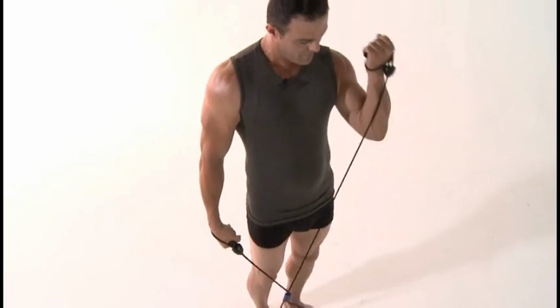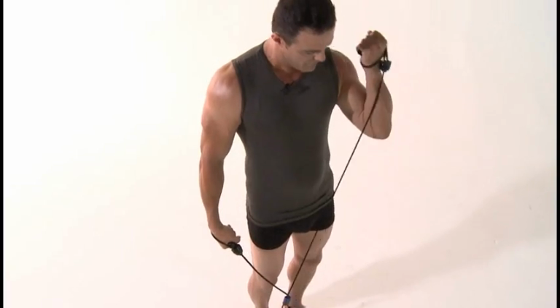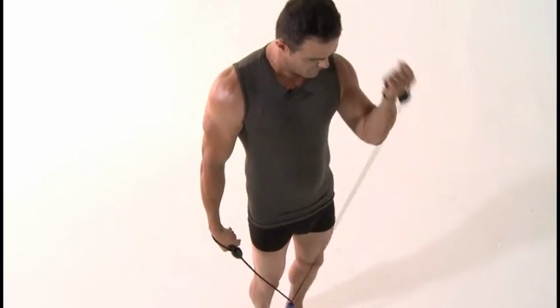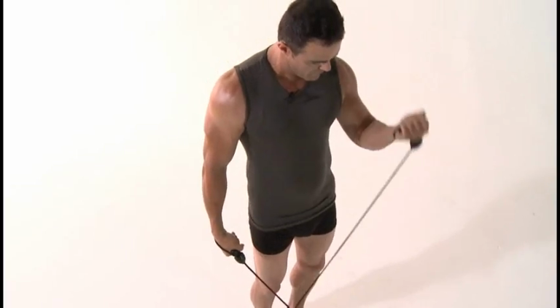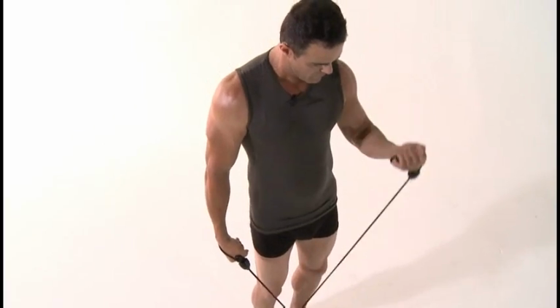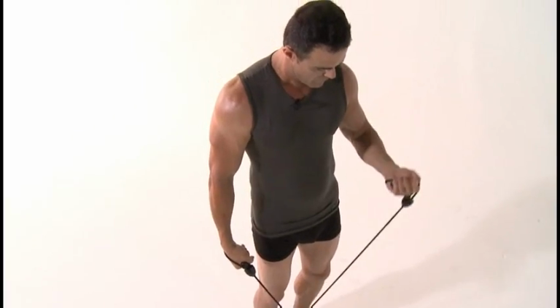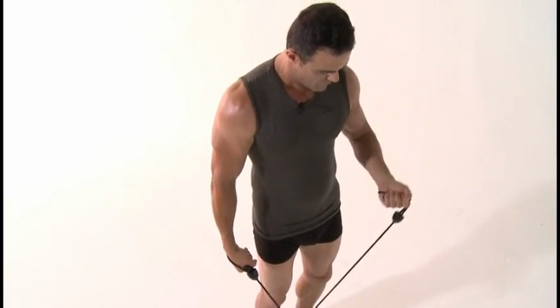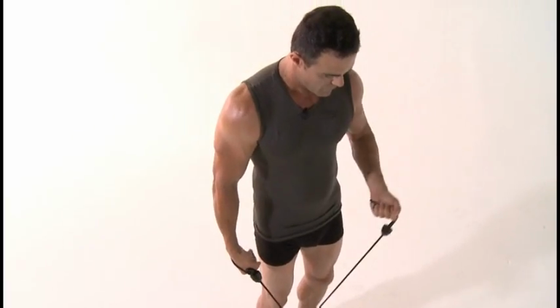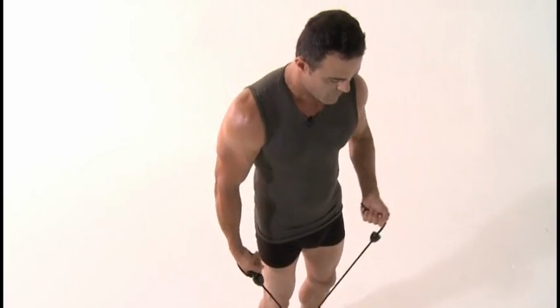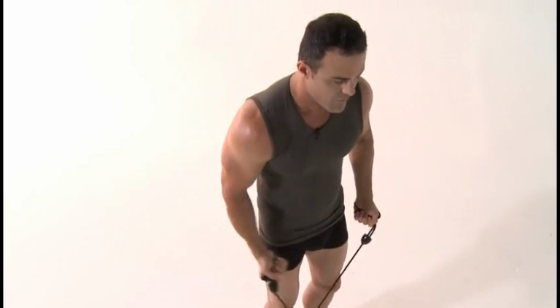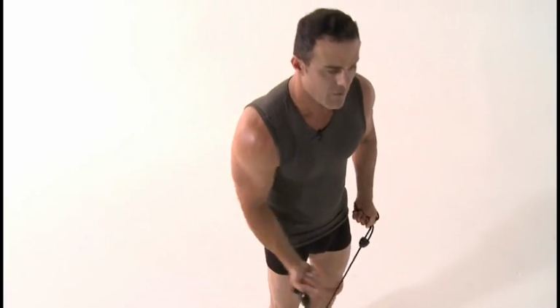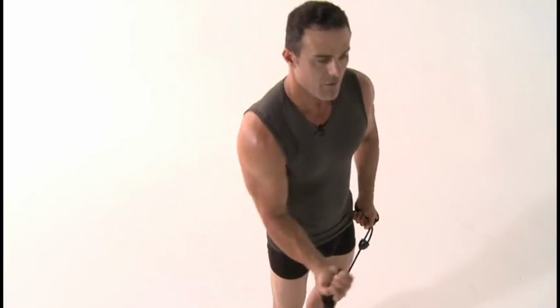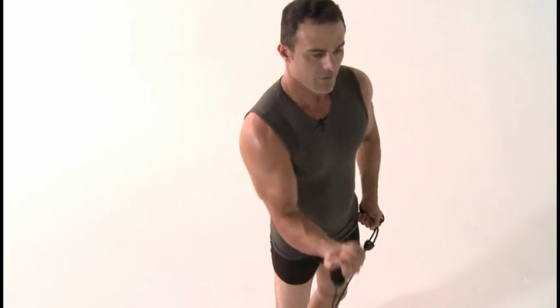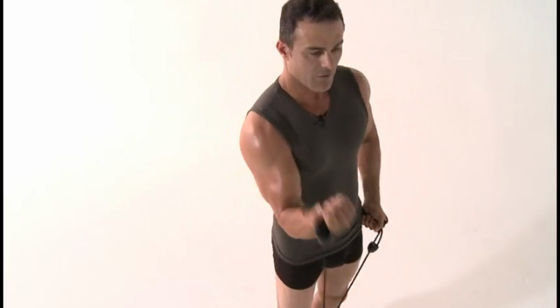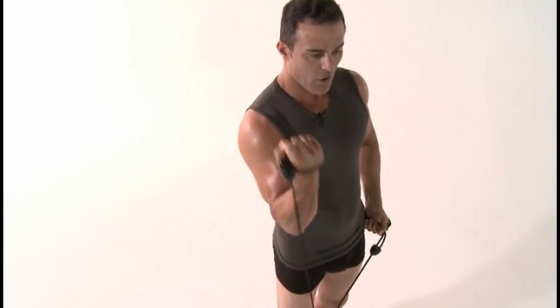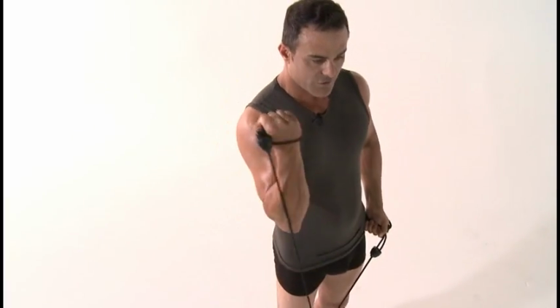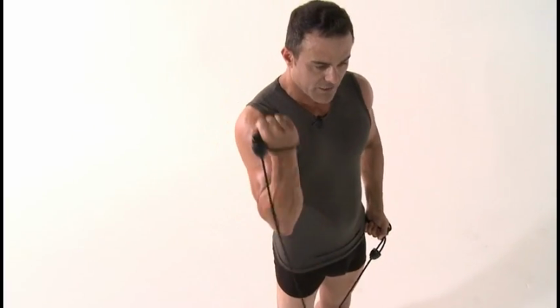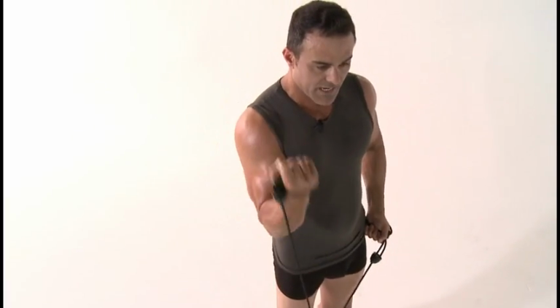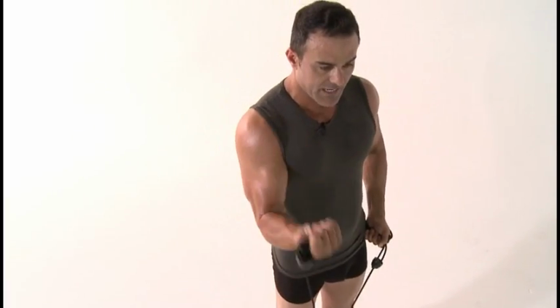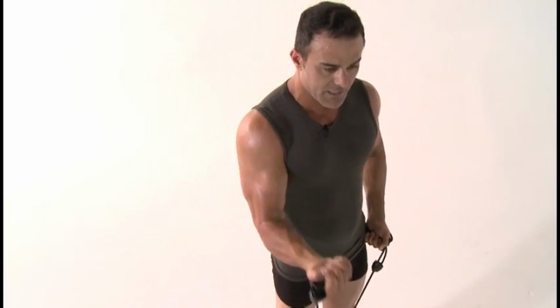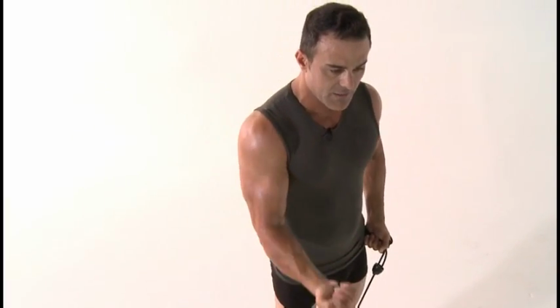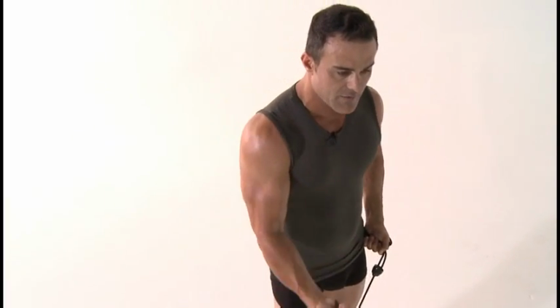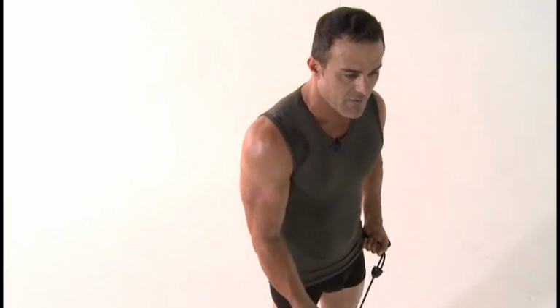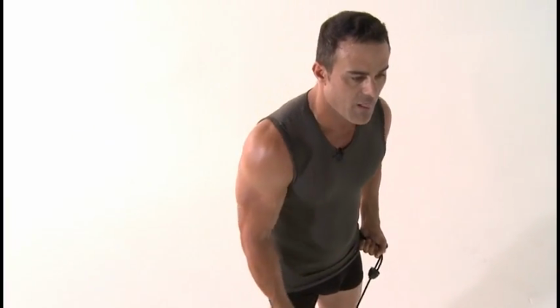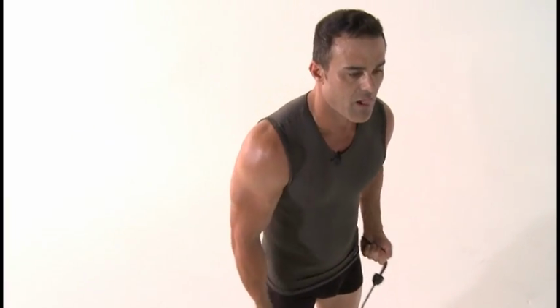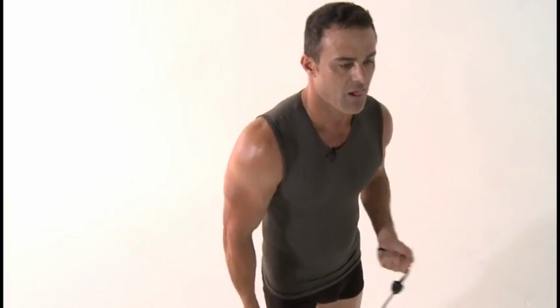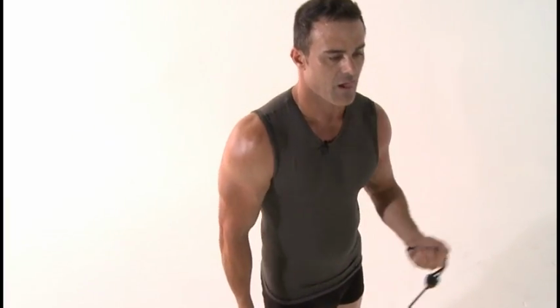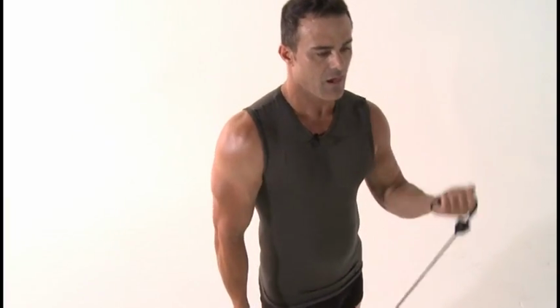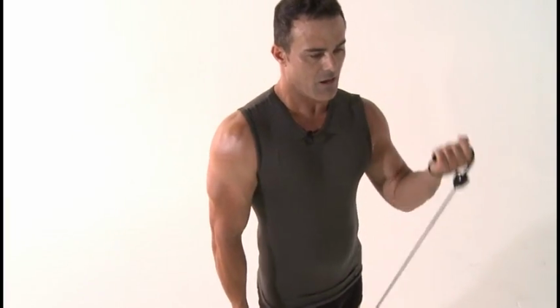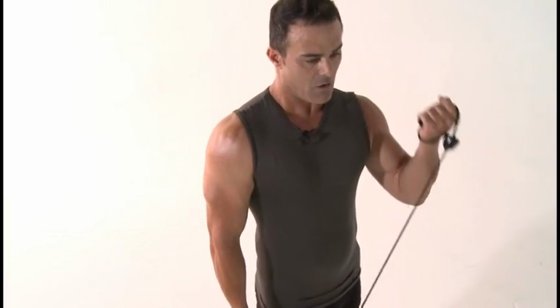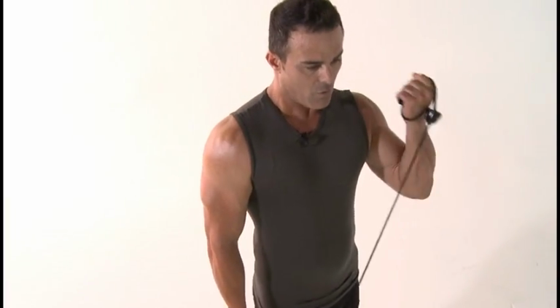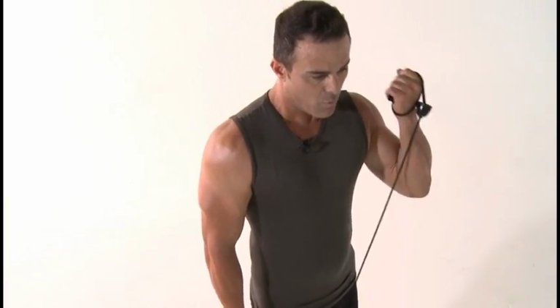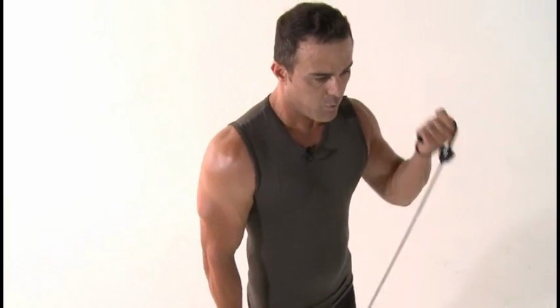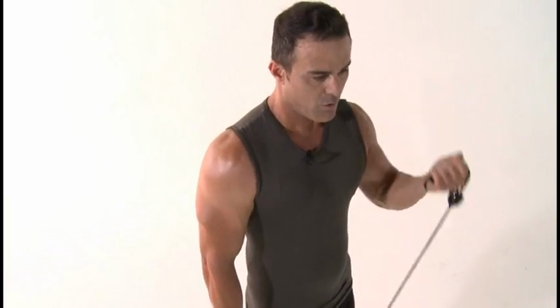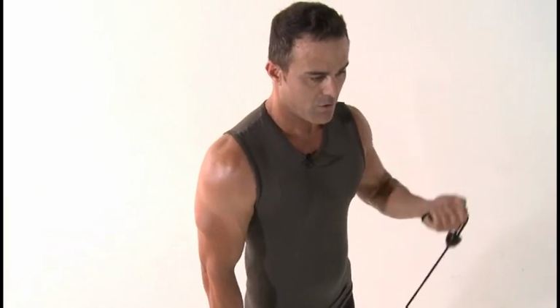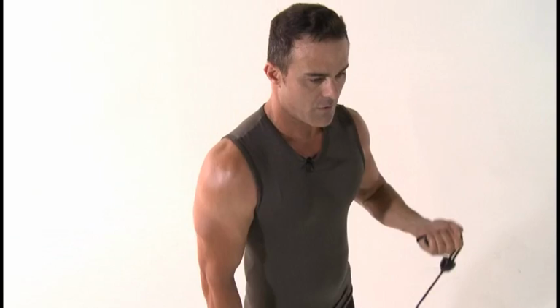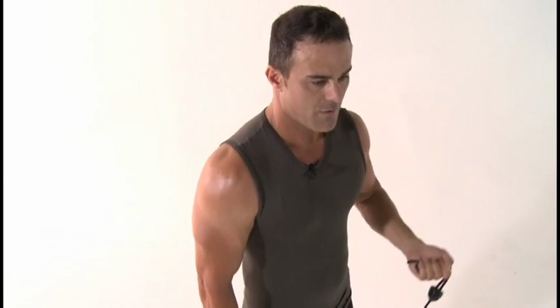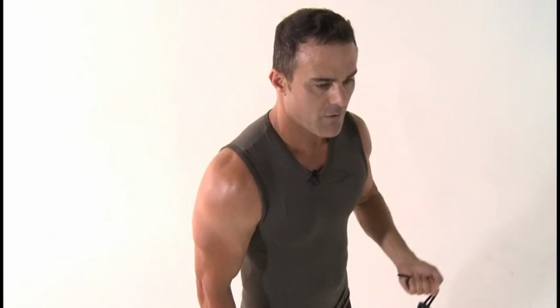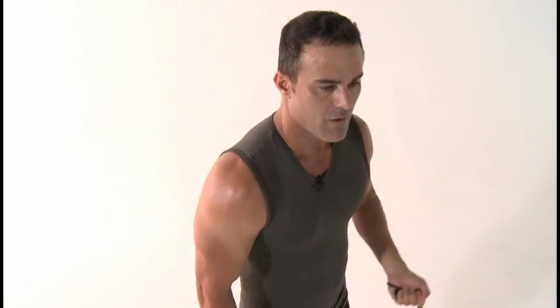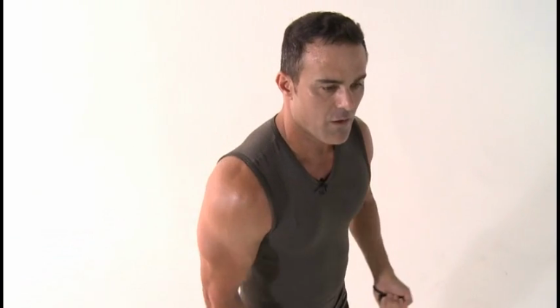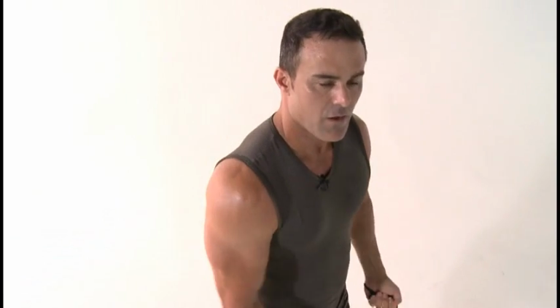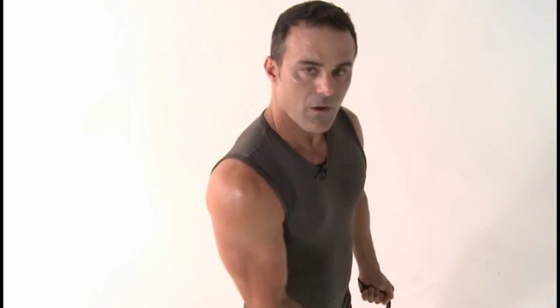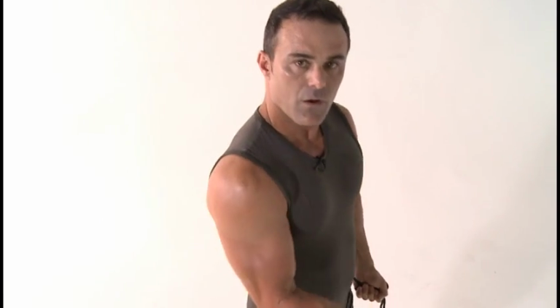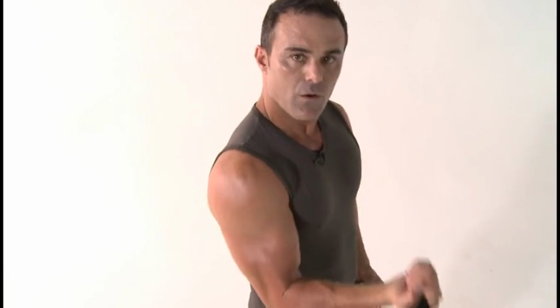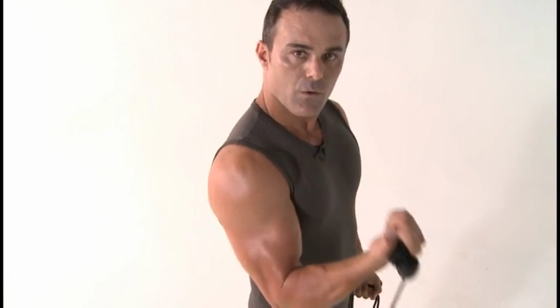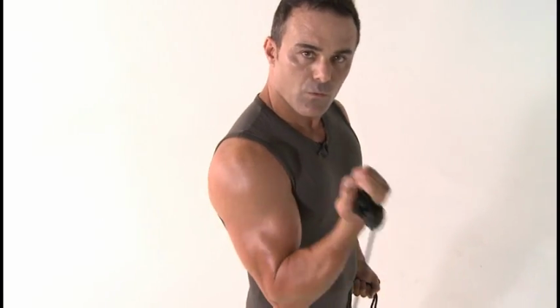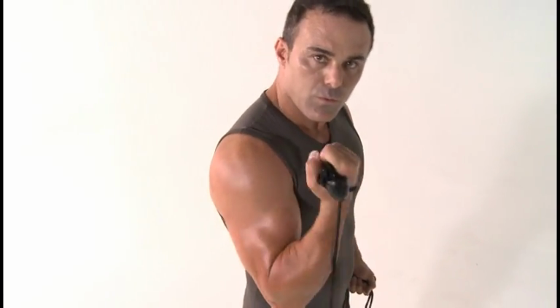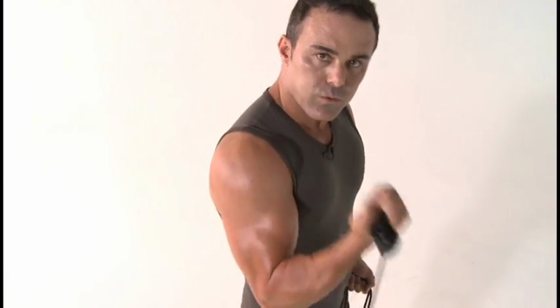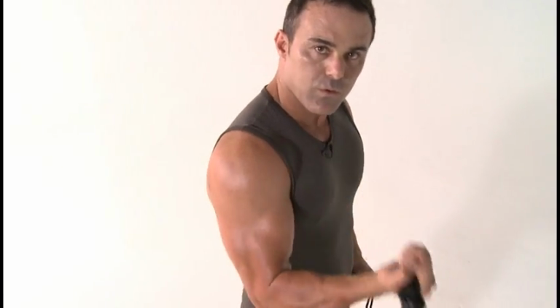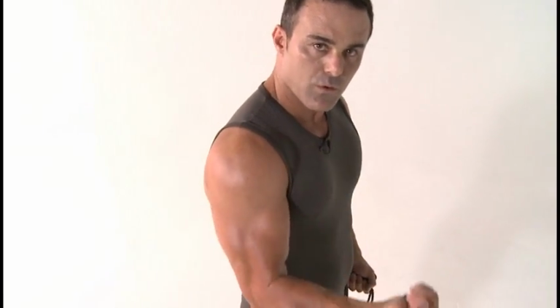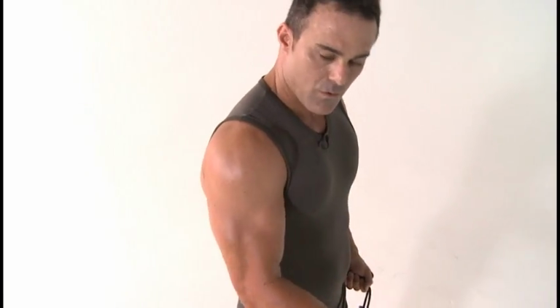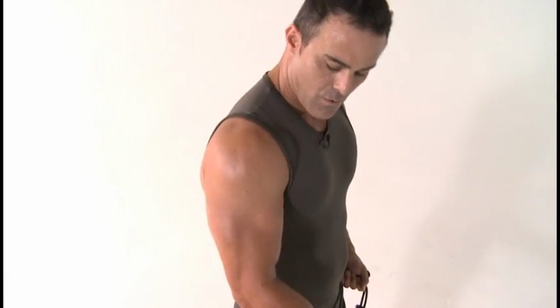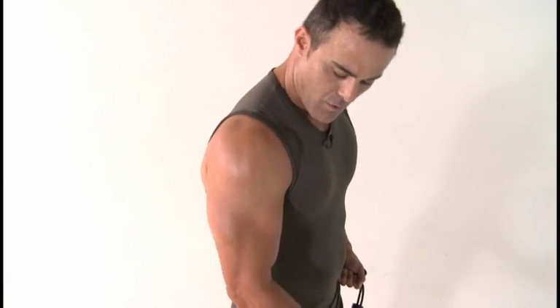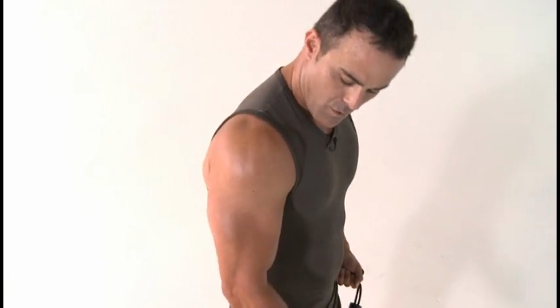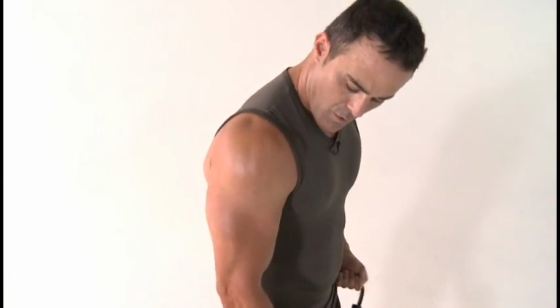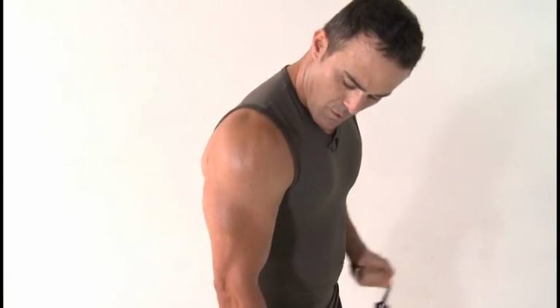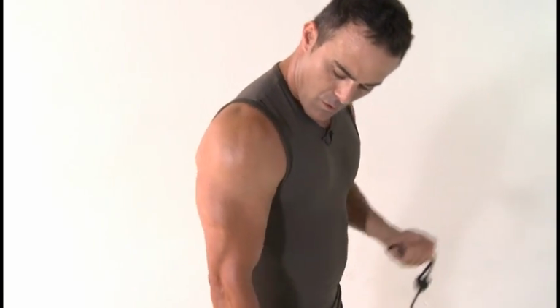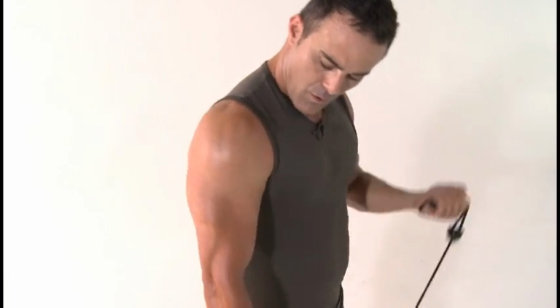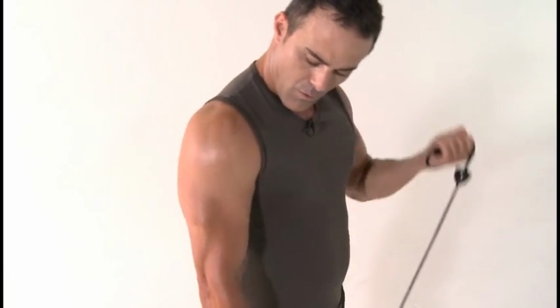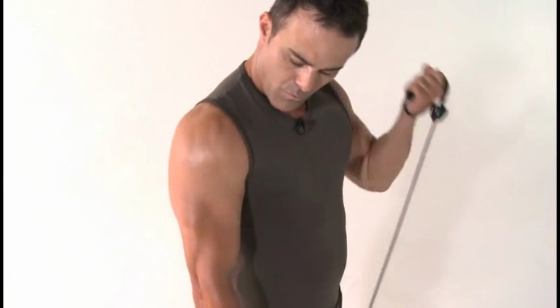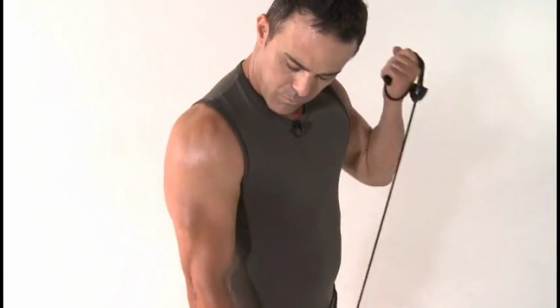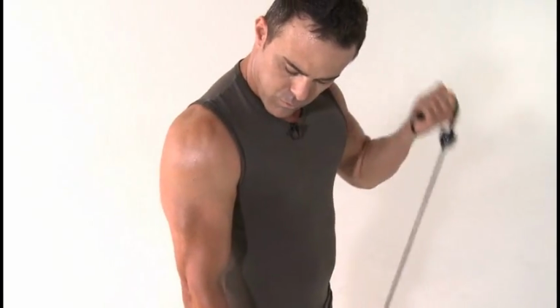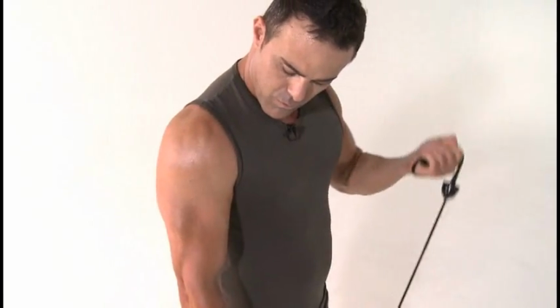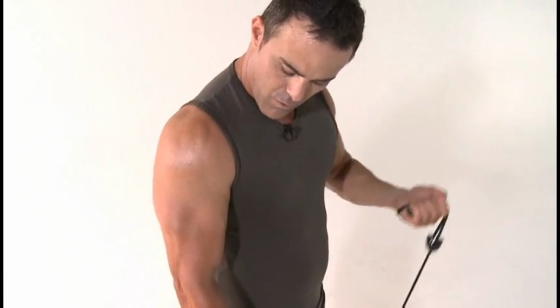Again, just breathe in while you expand and breathe out on the contraction. Take your time.